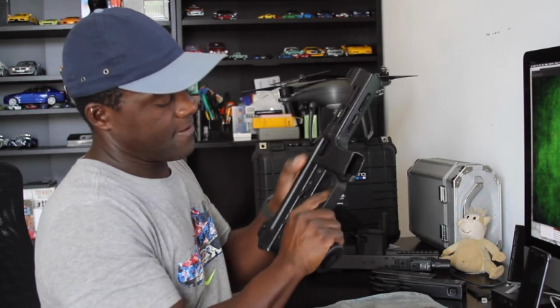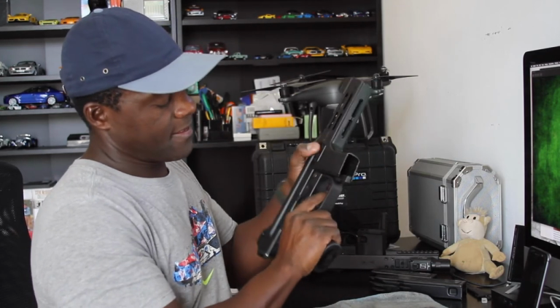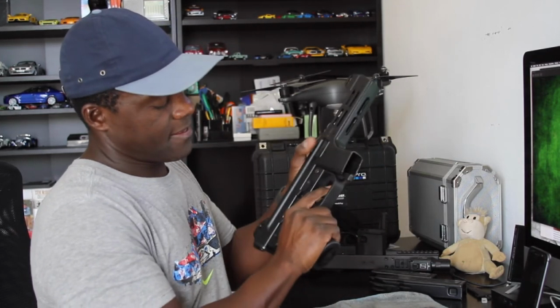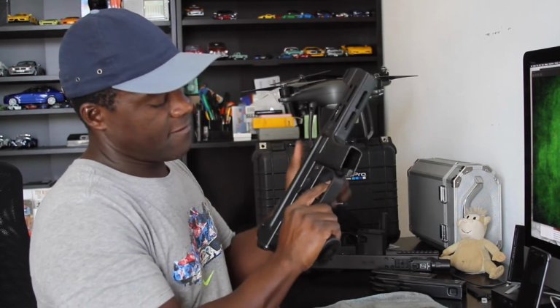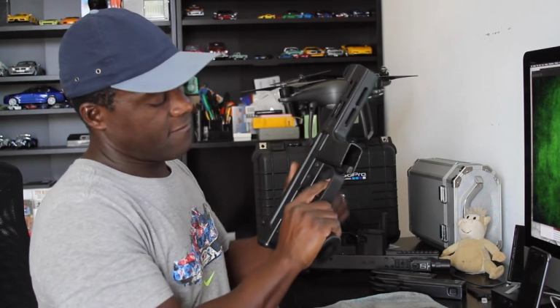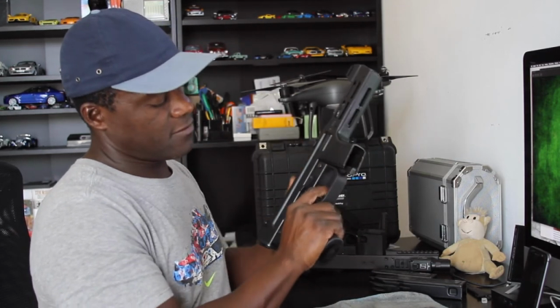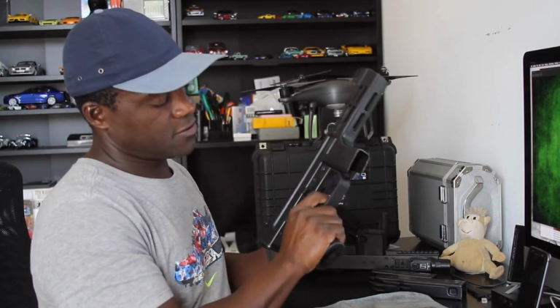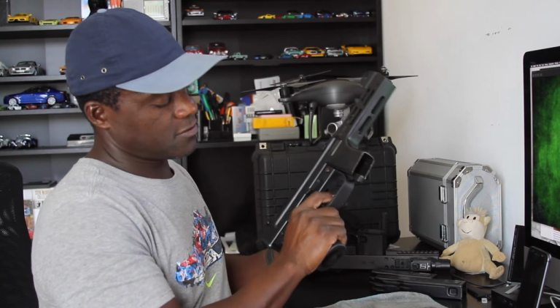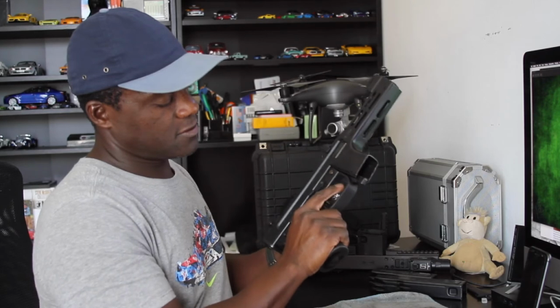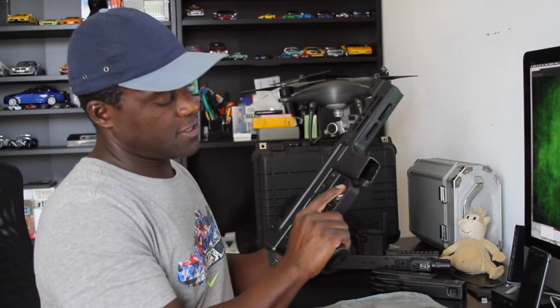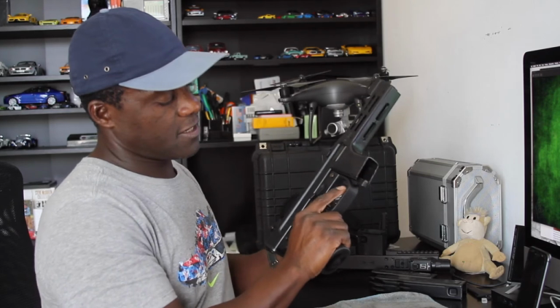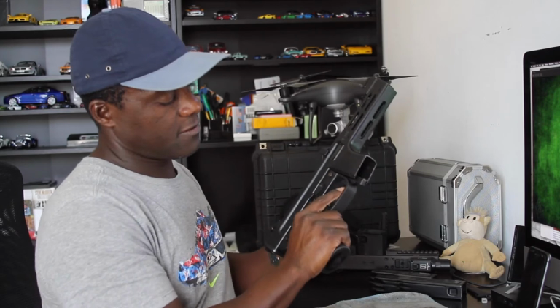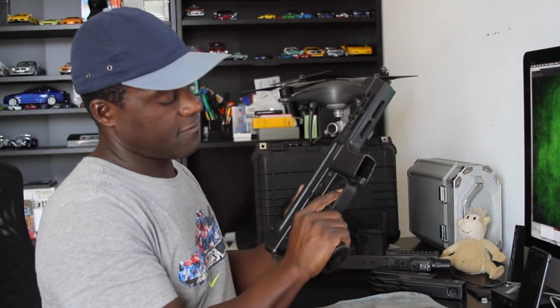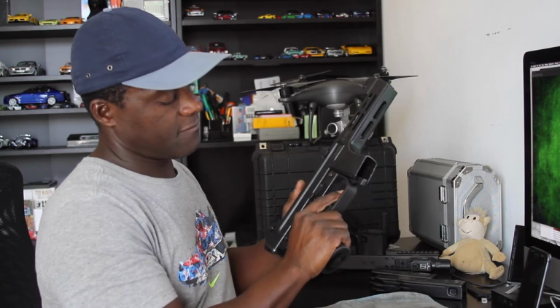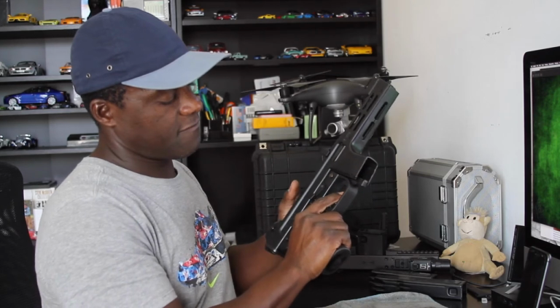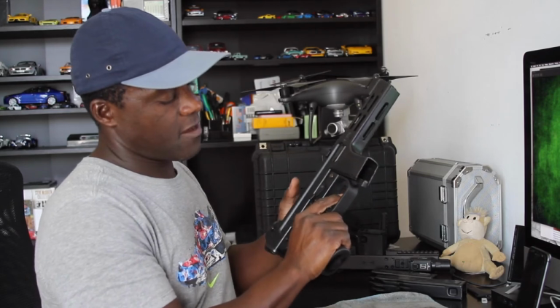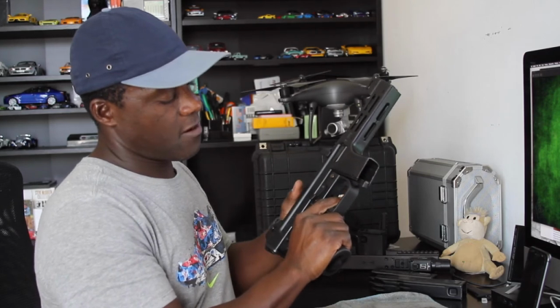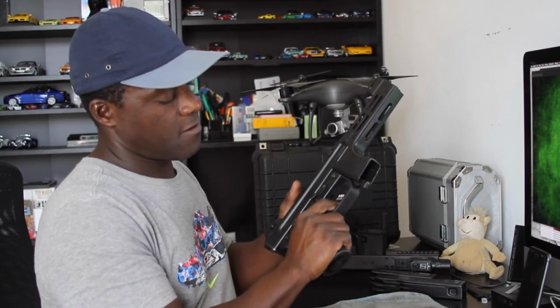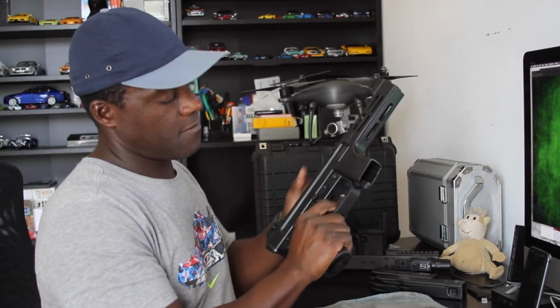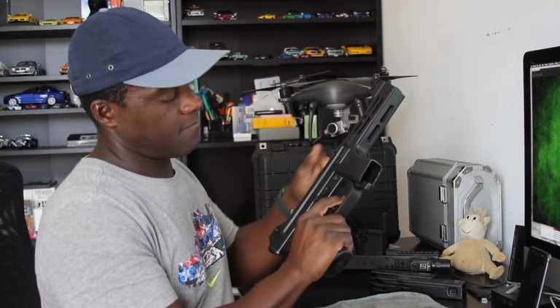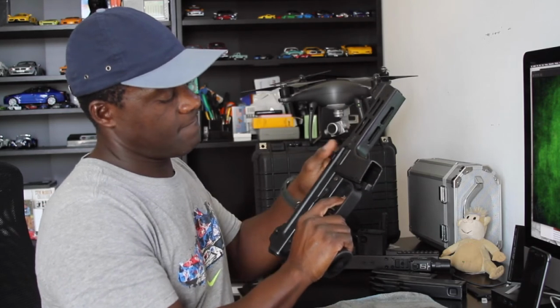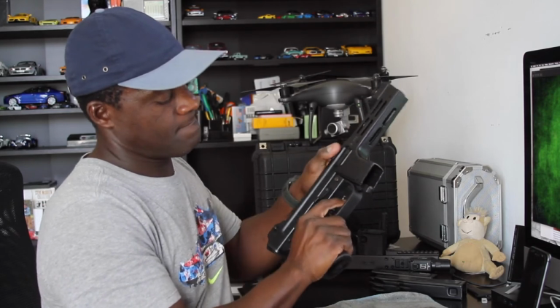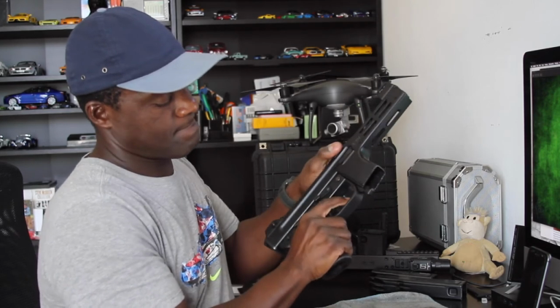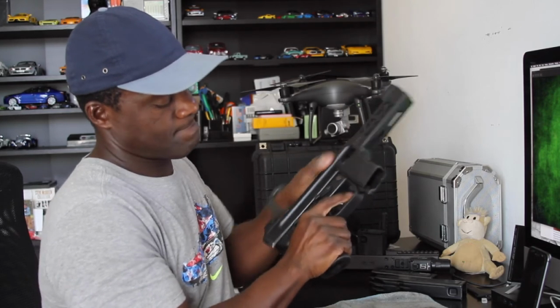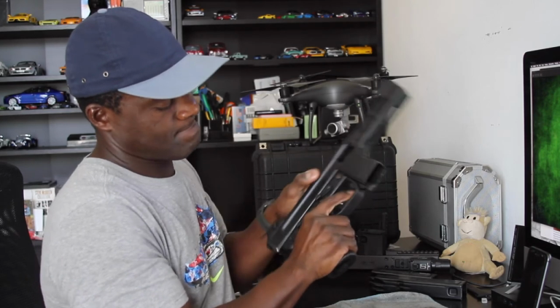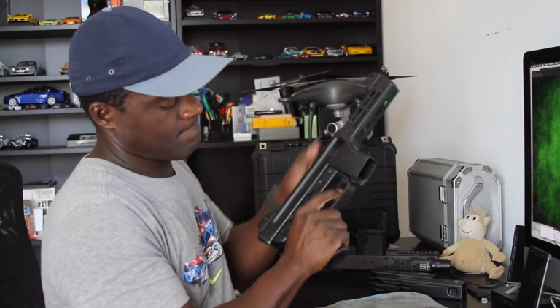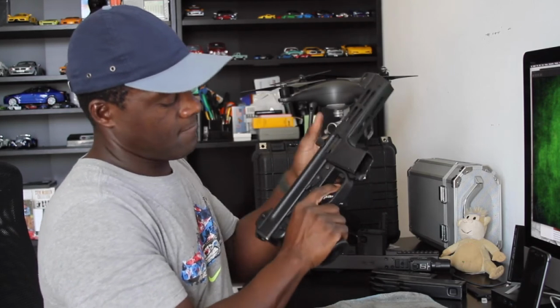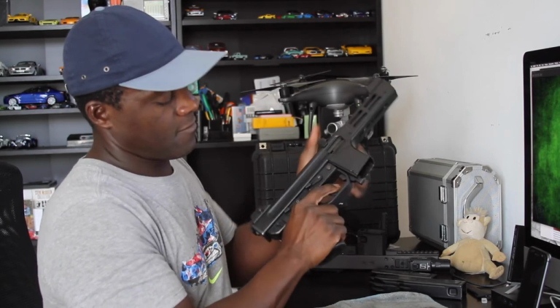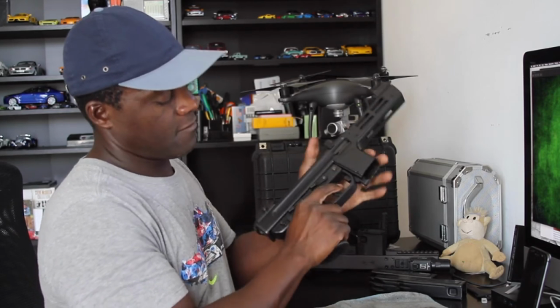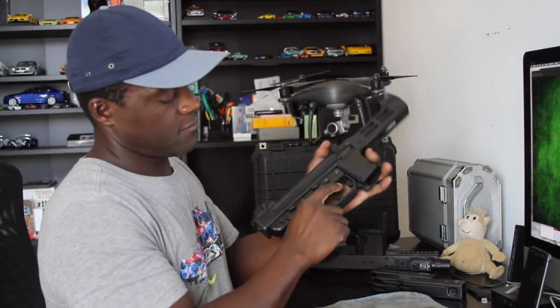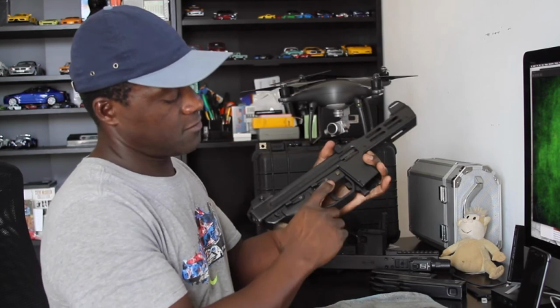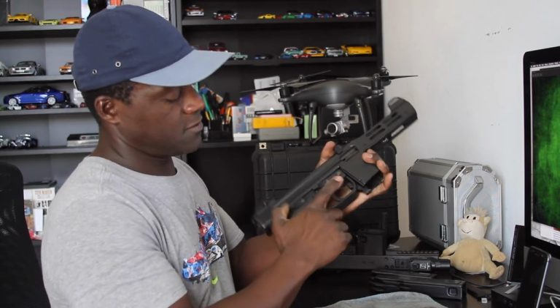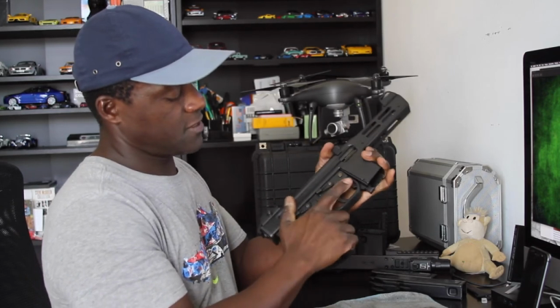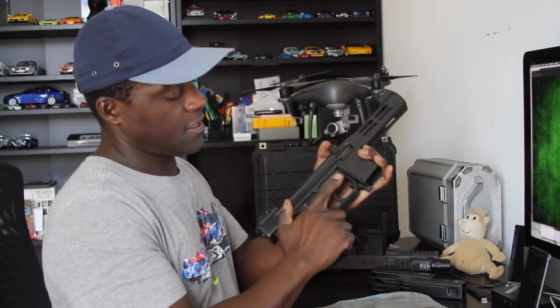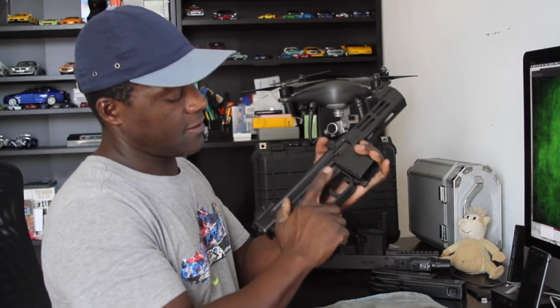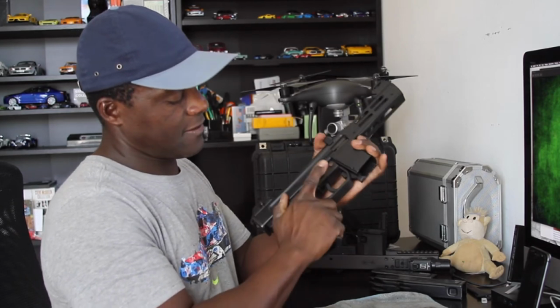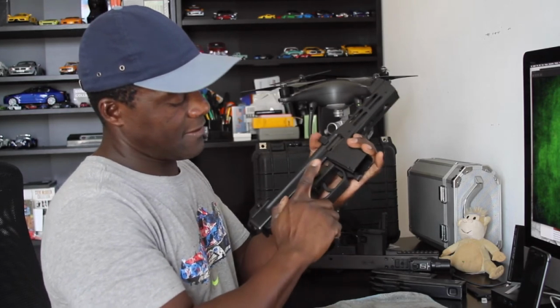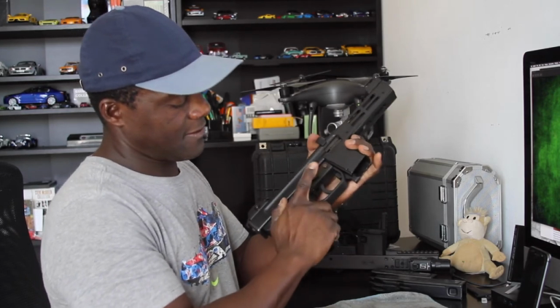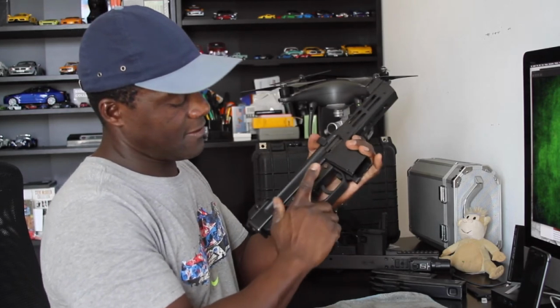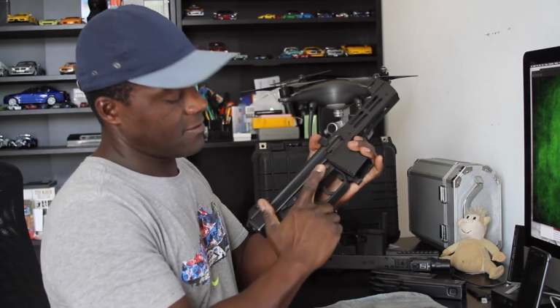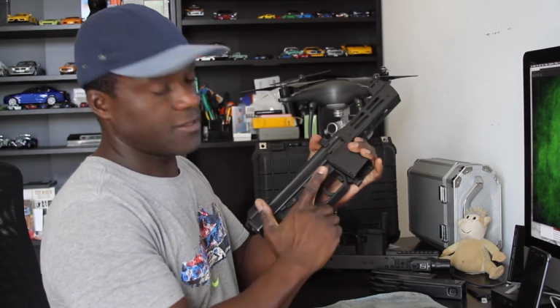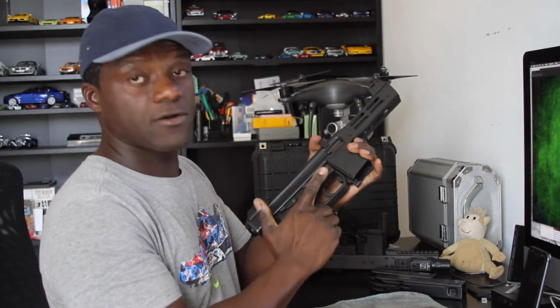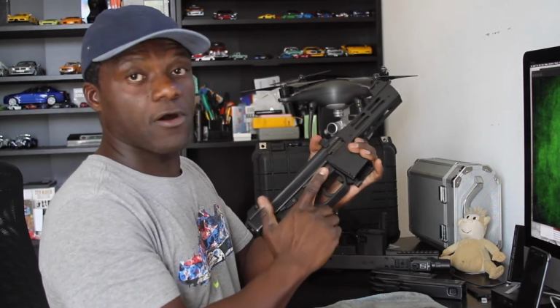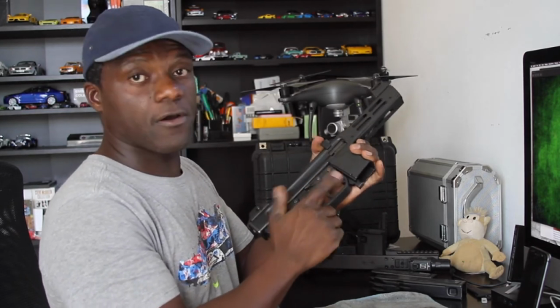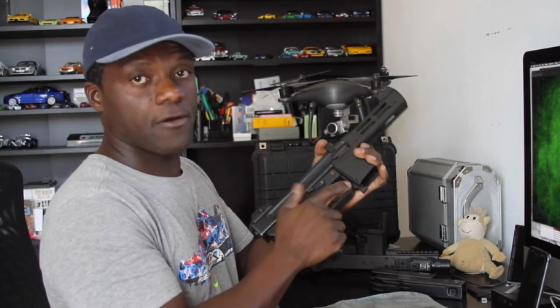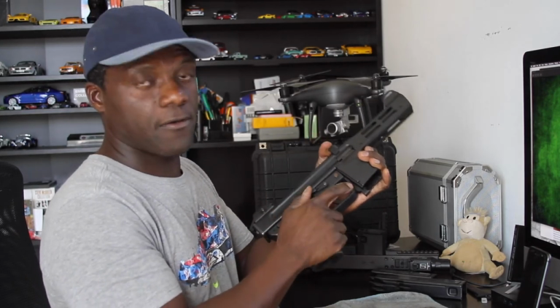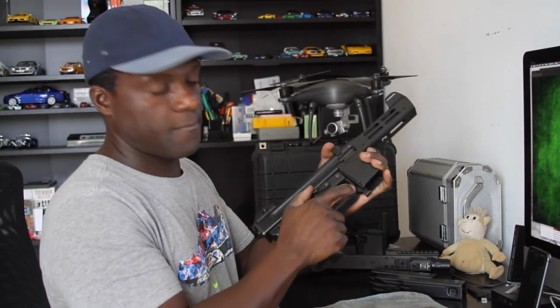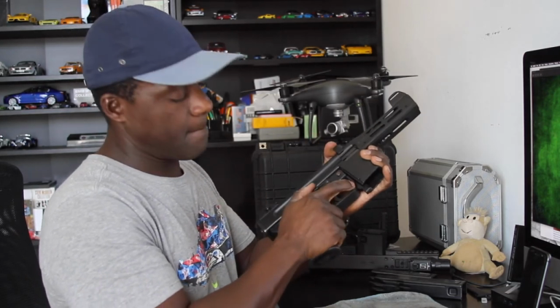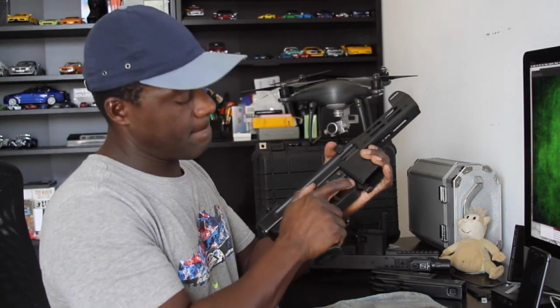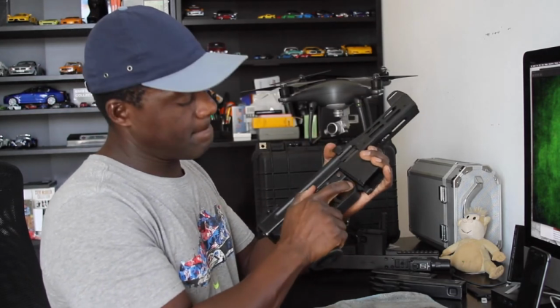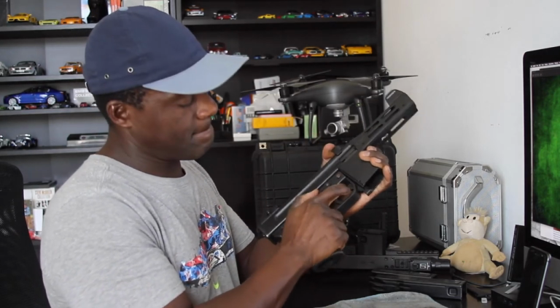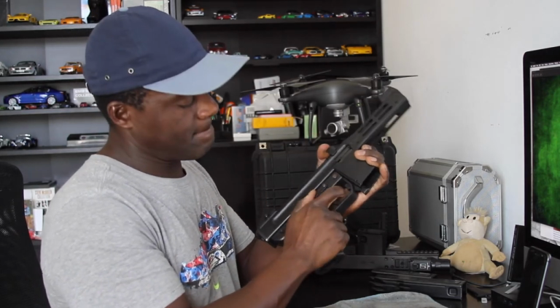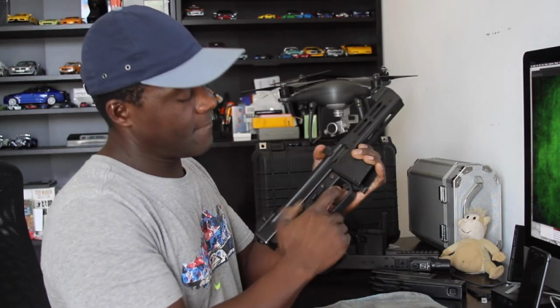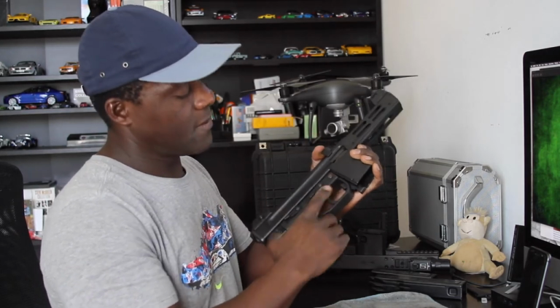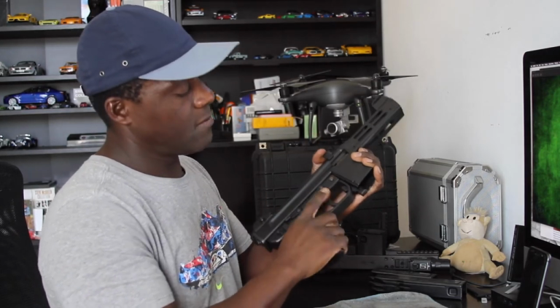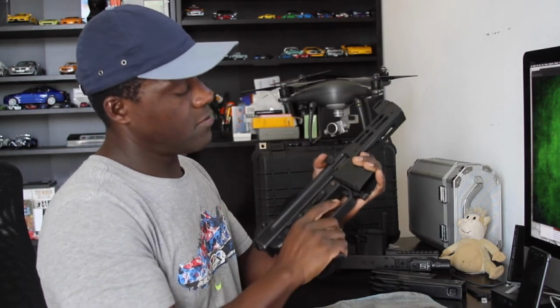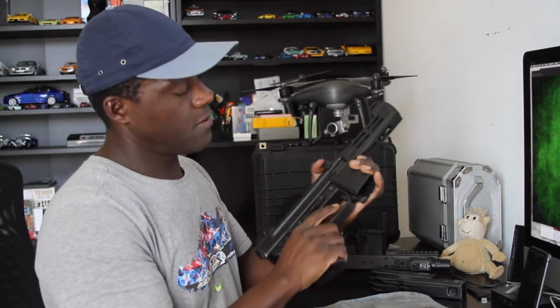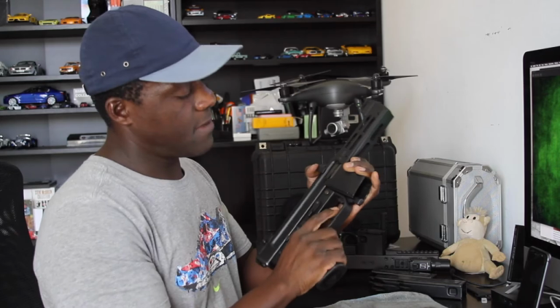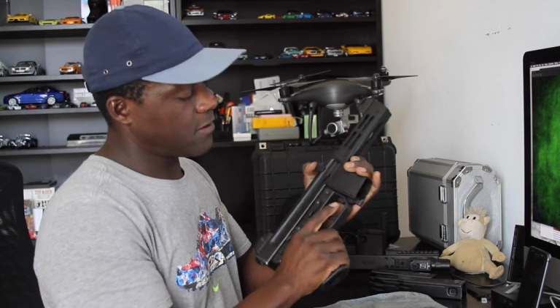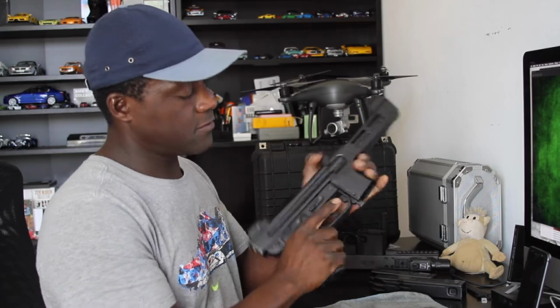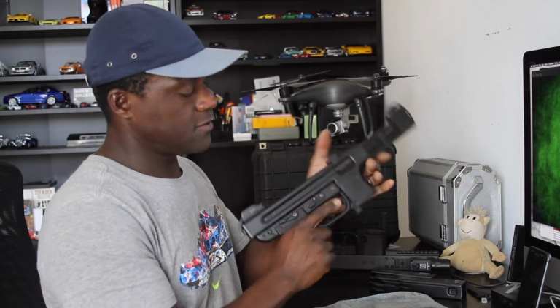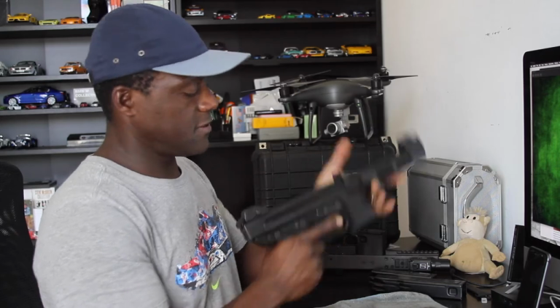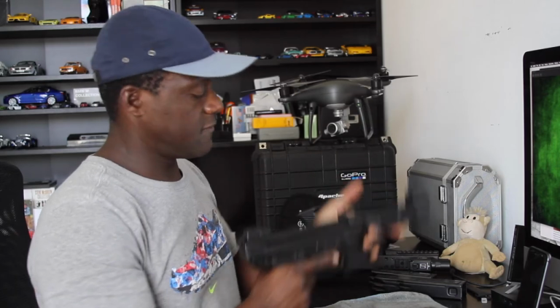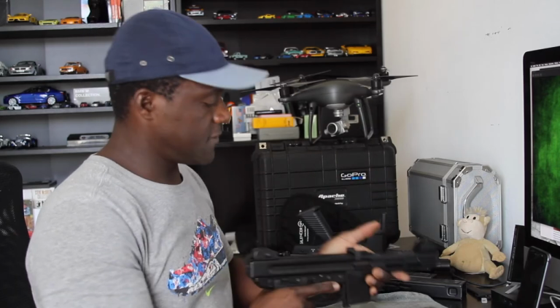Functional check — fire. Functional check, decocker, put it back on safety.